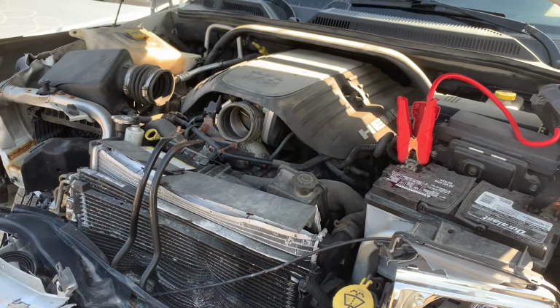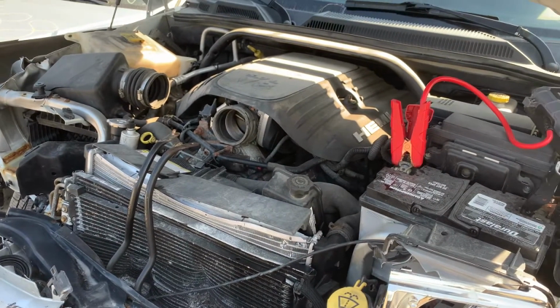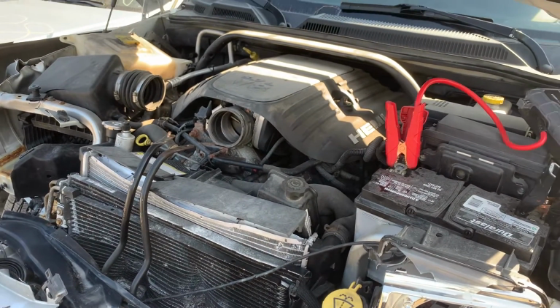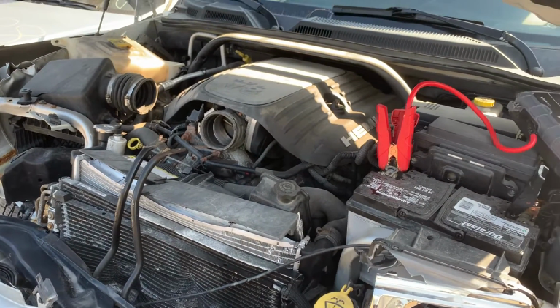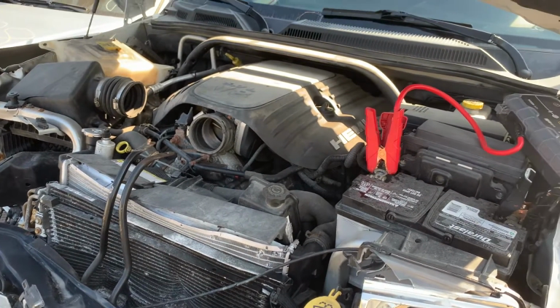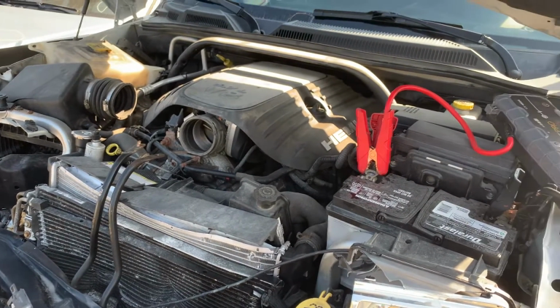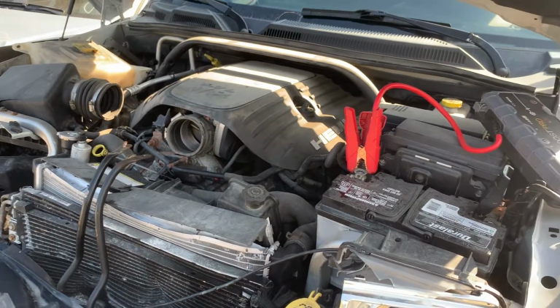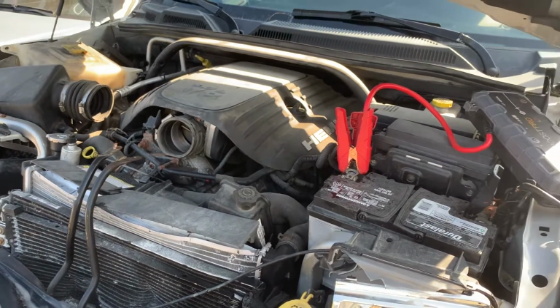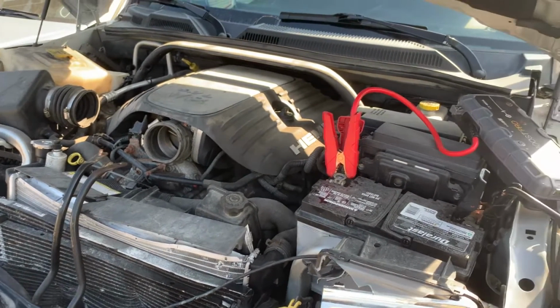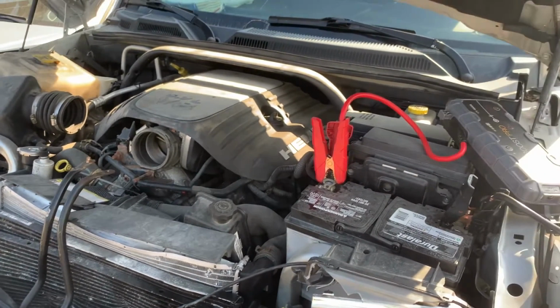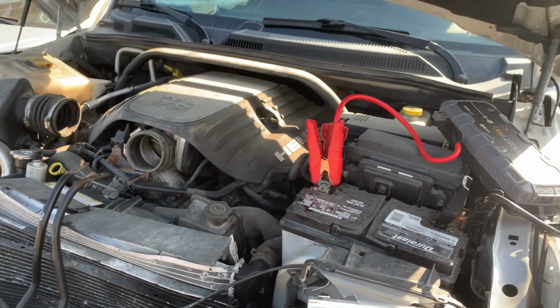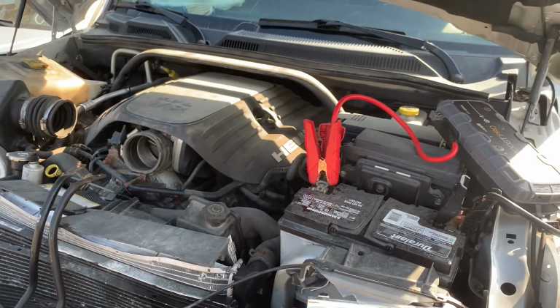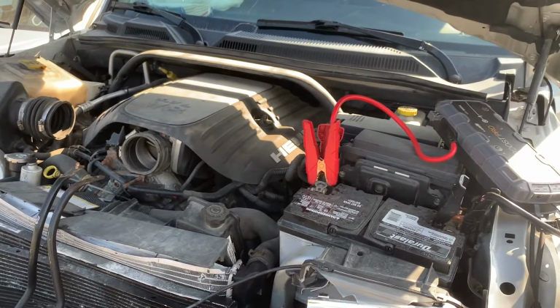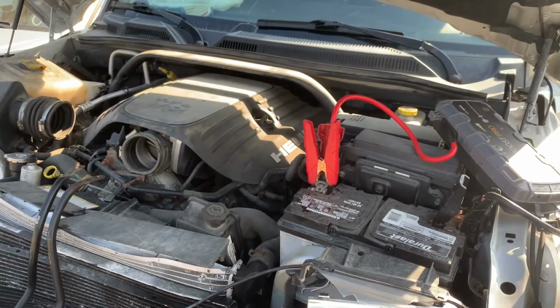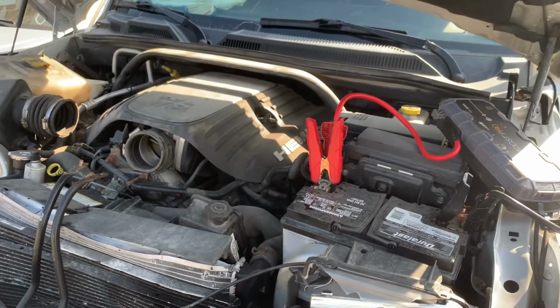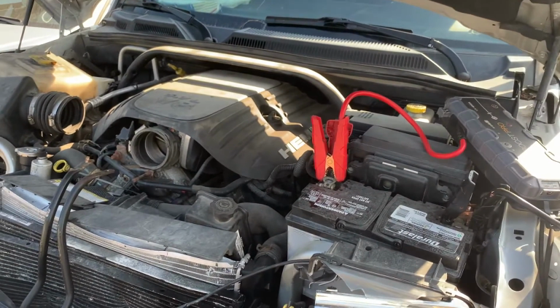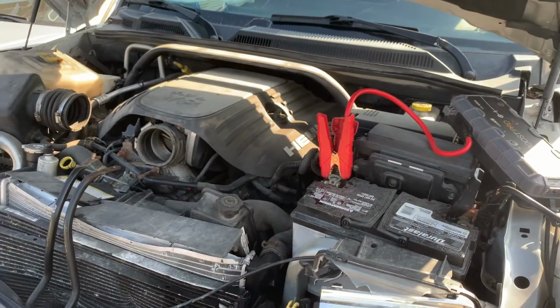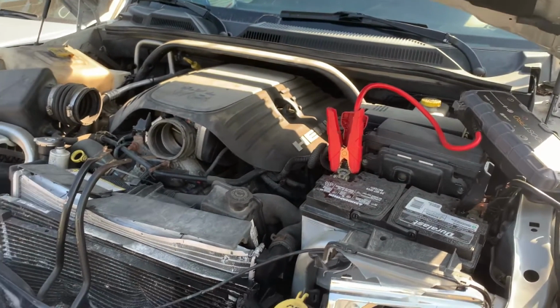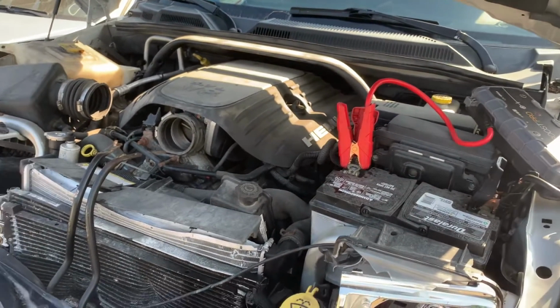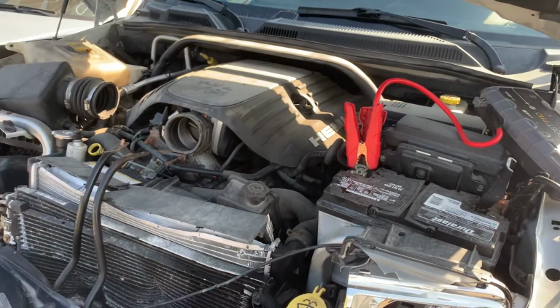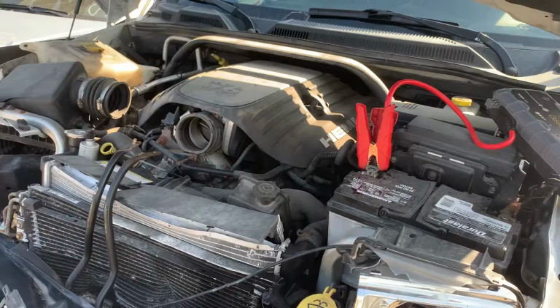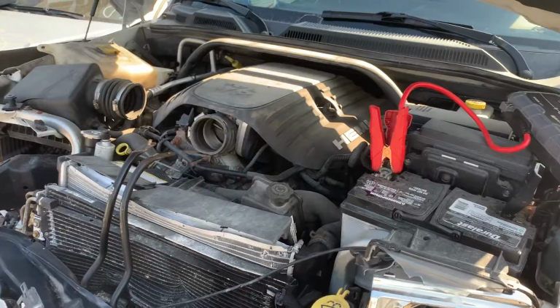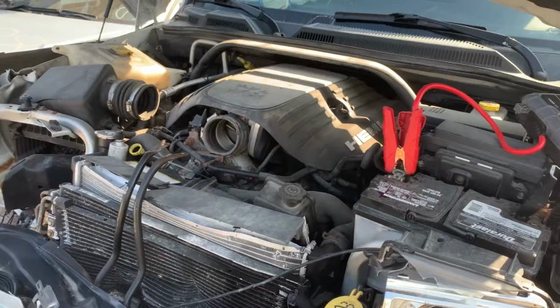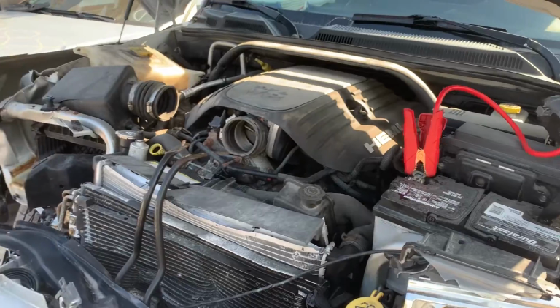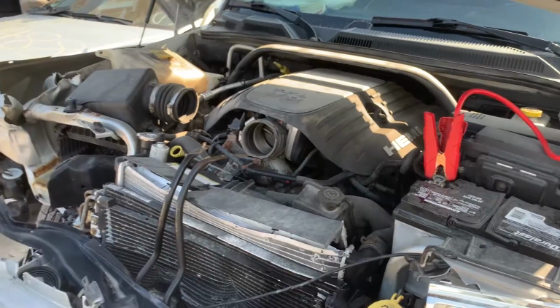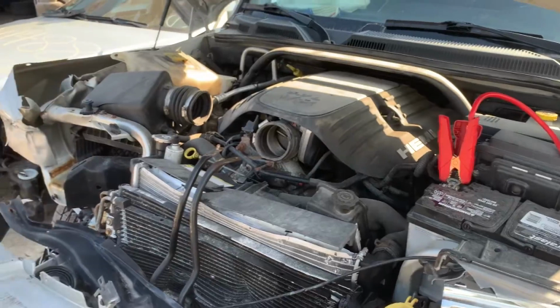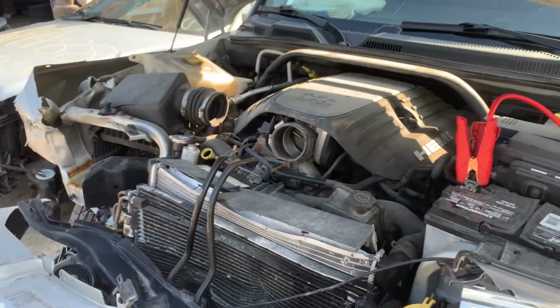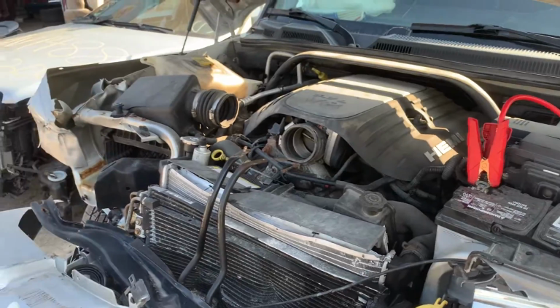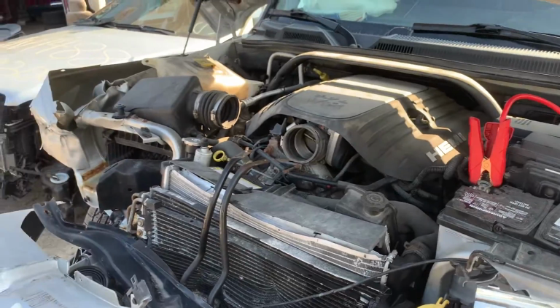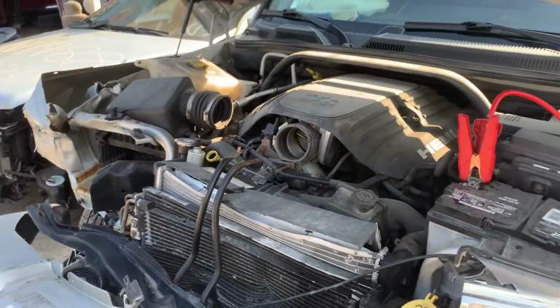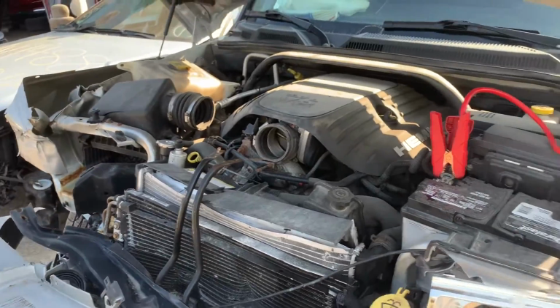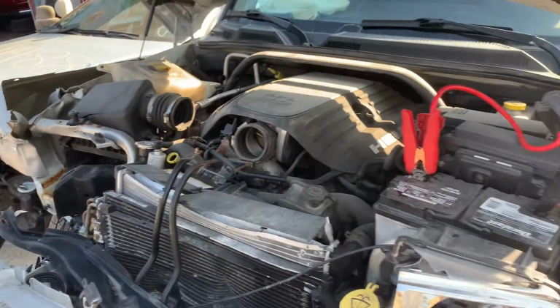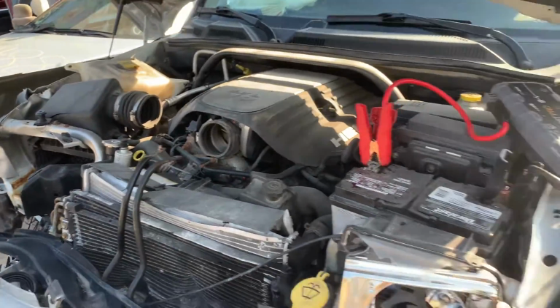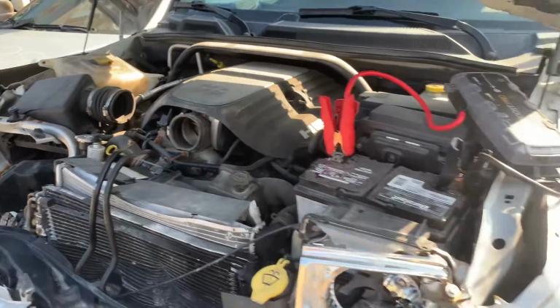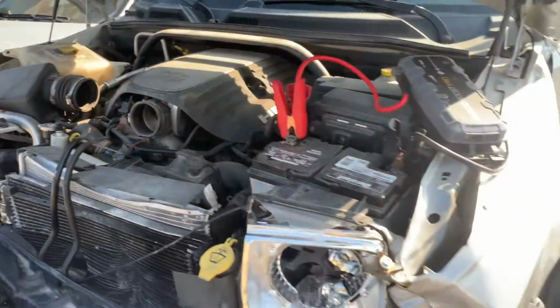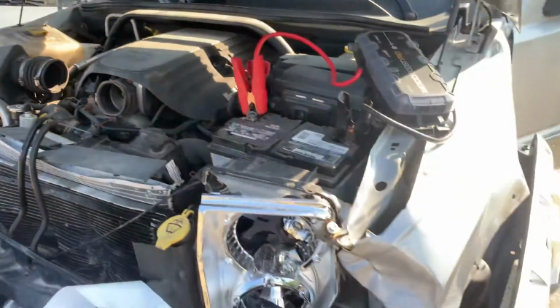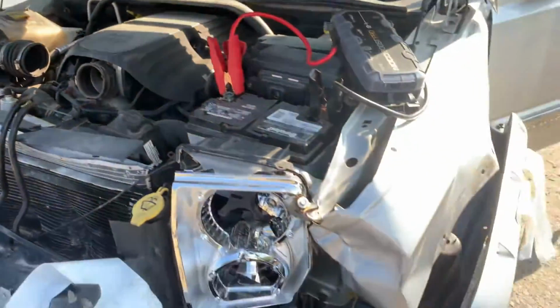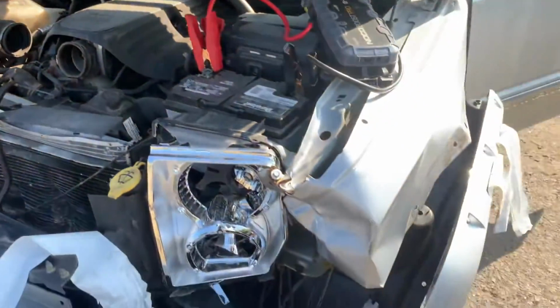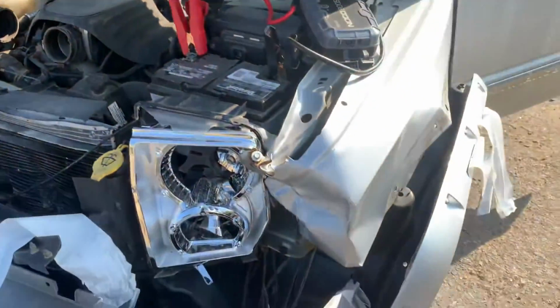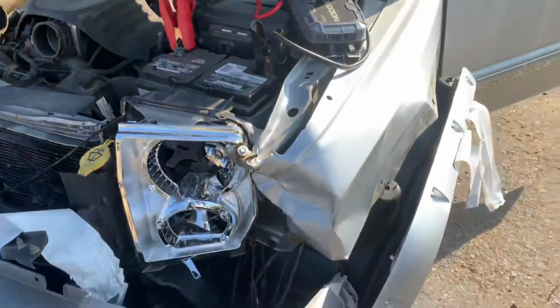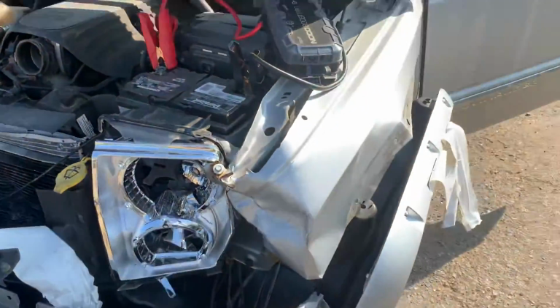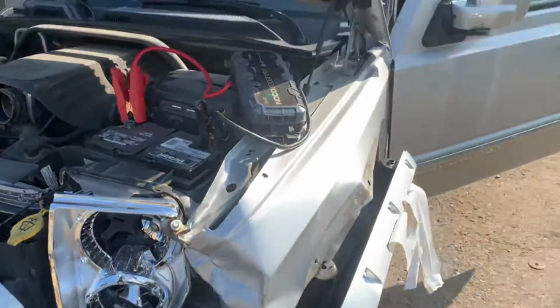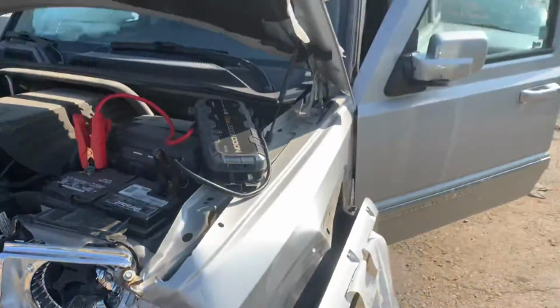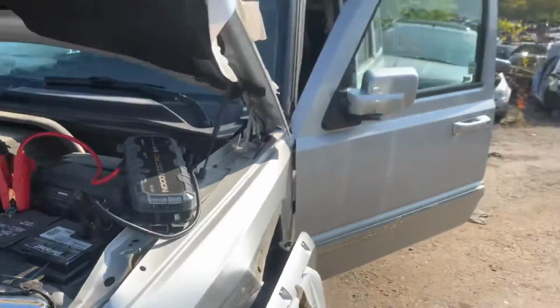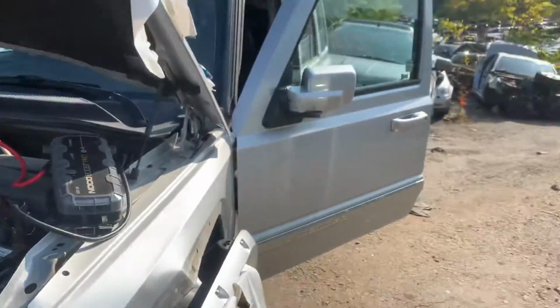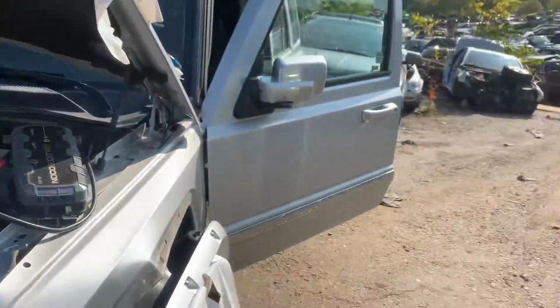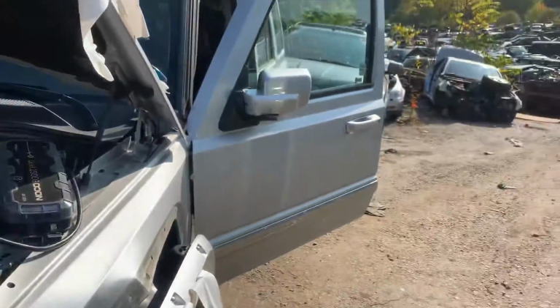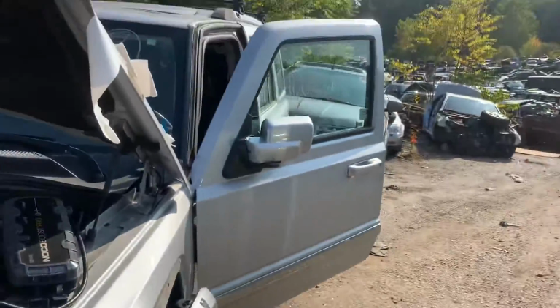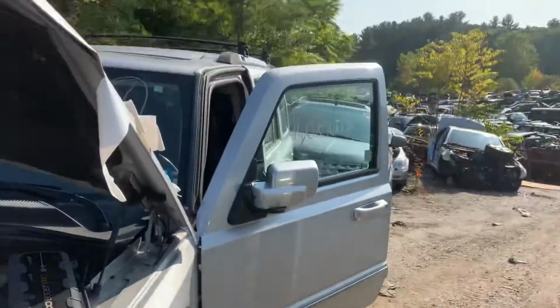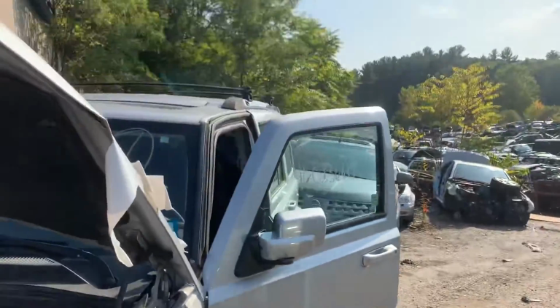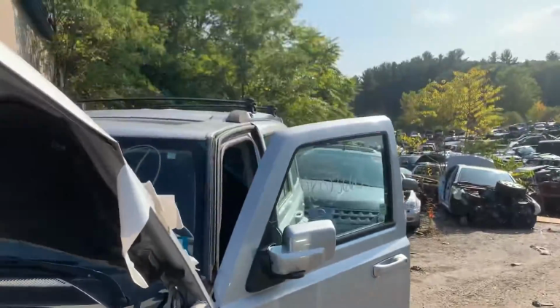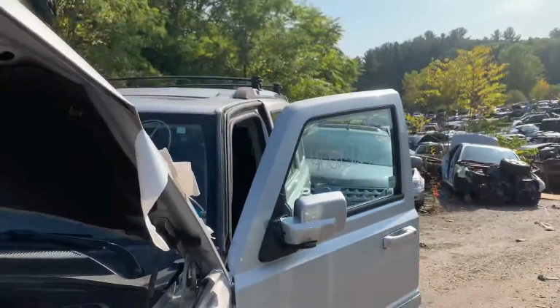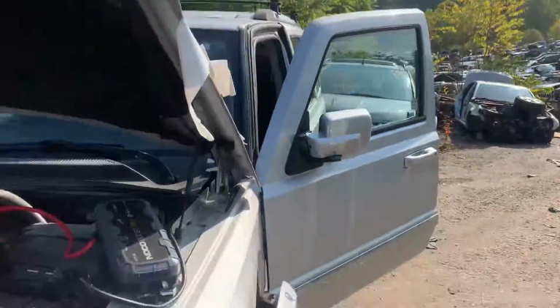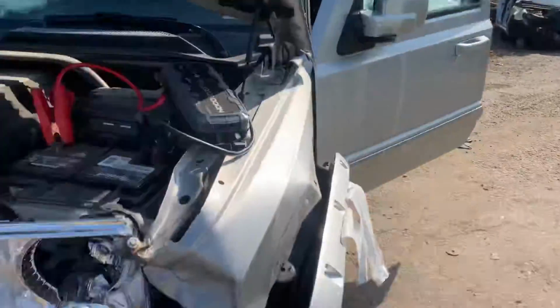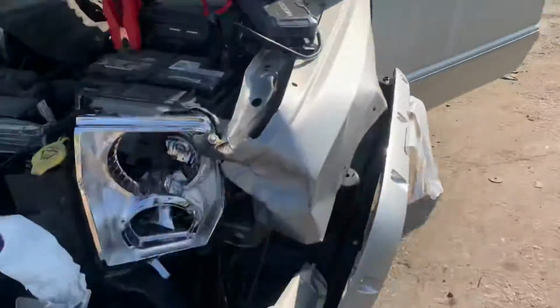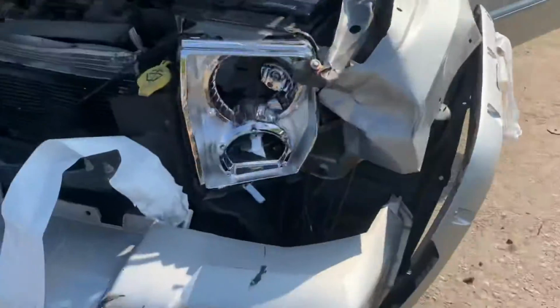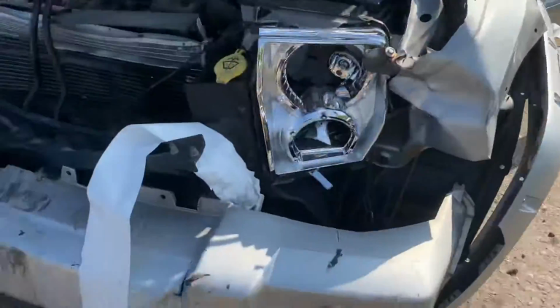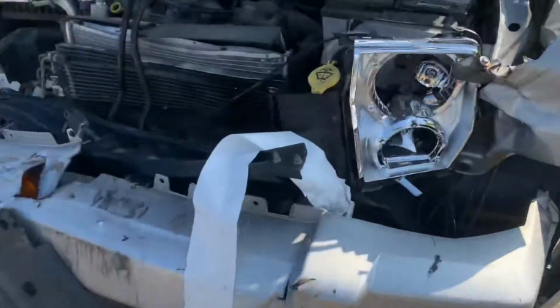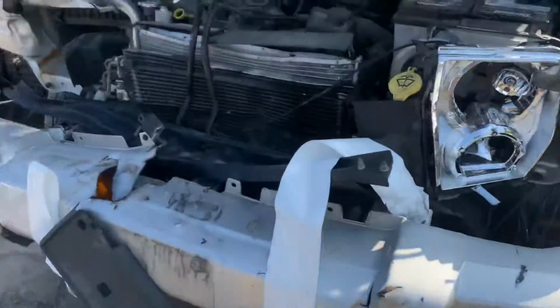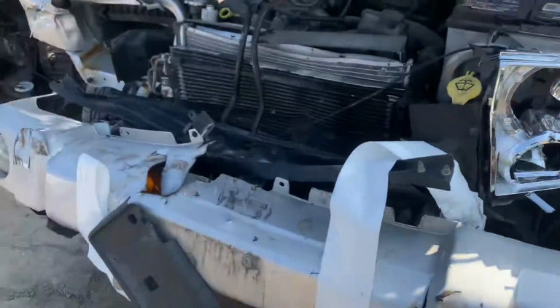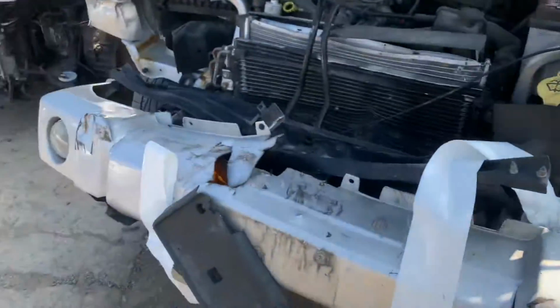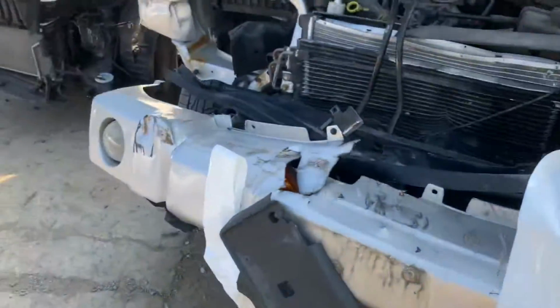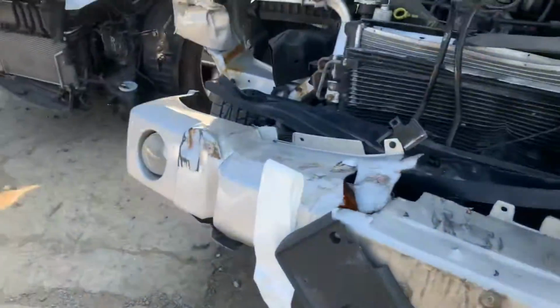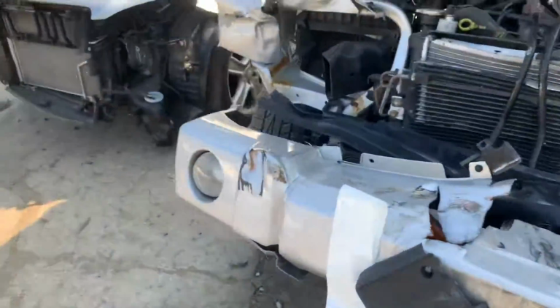2006 Jeep Commander 5.7 liter, runs good, let's get 165k miles on it.